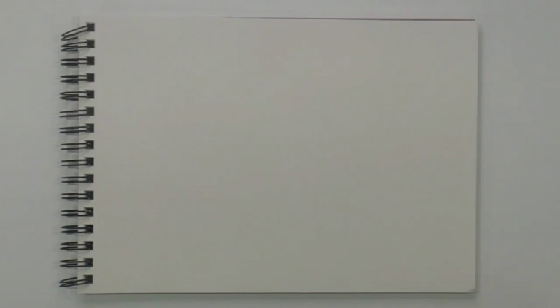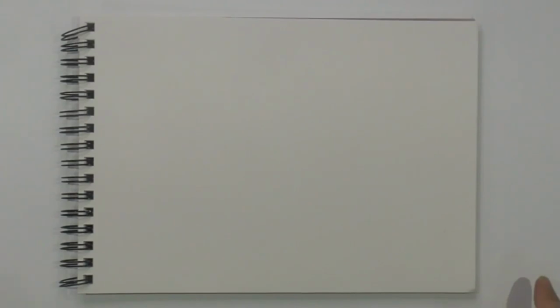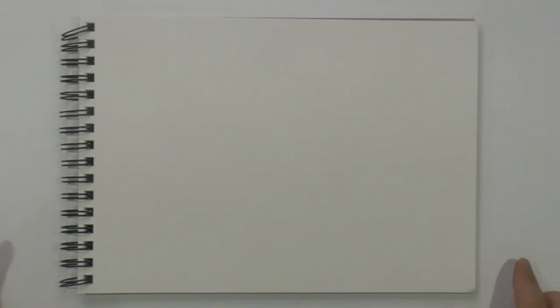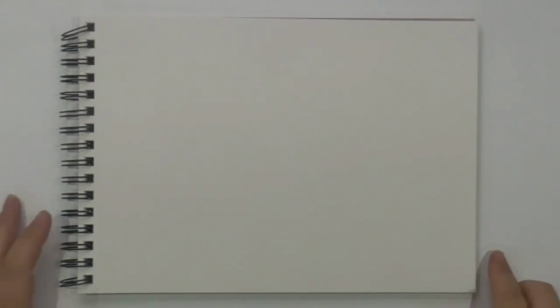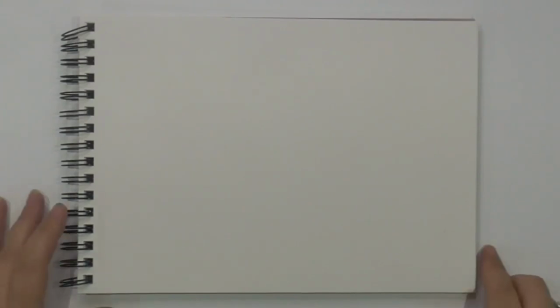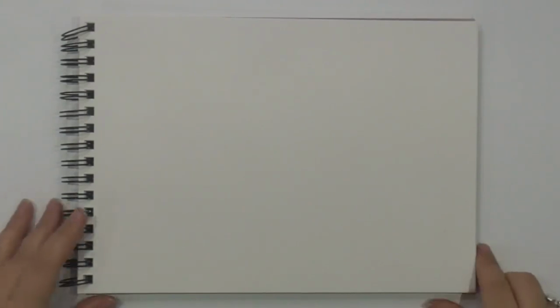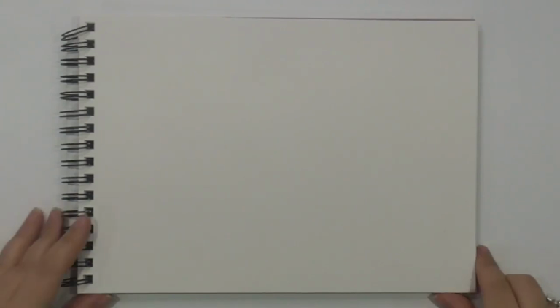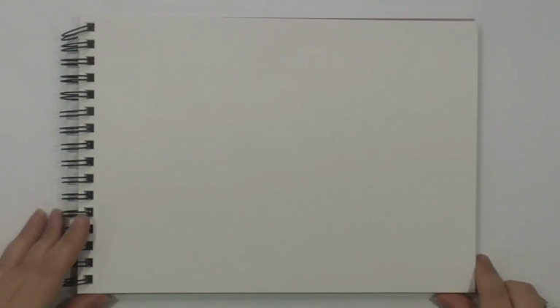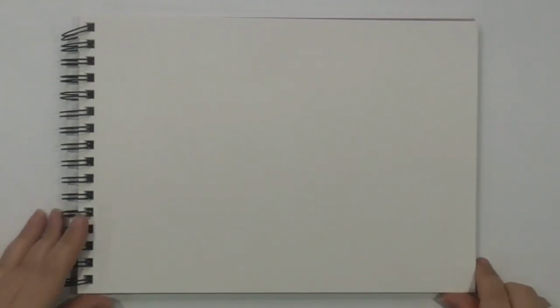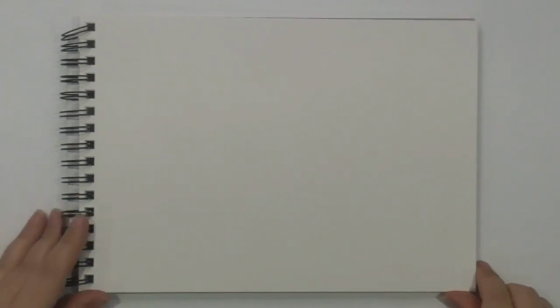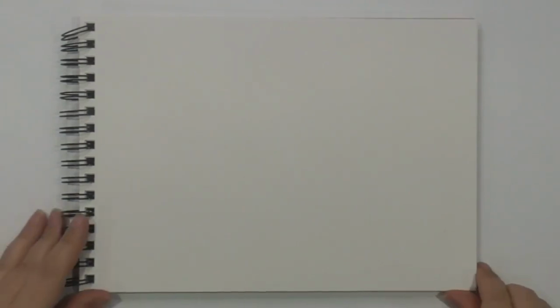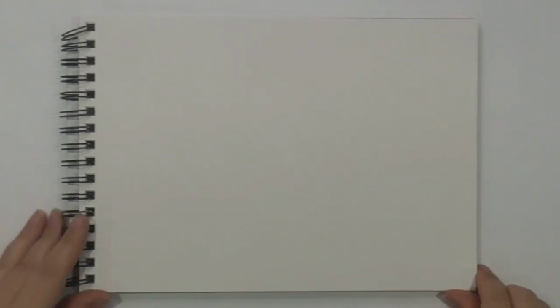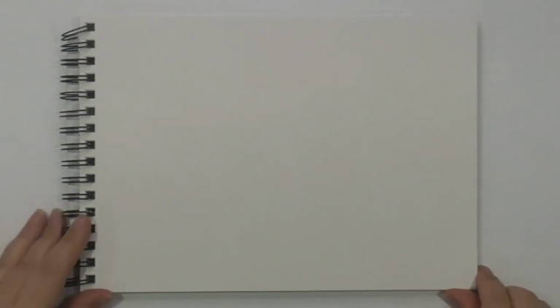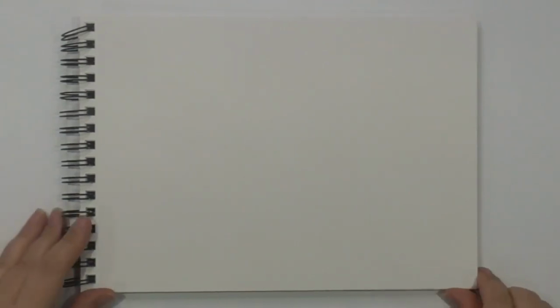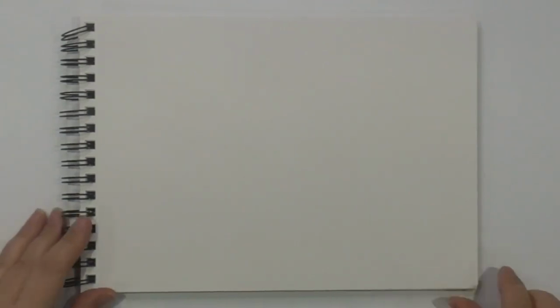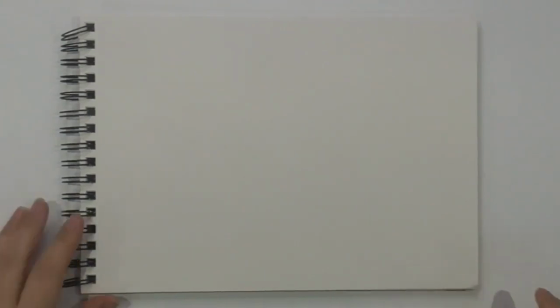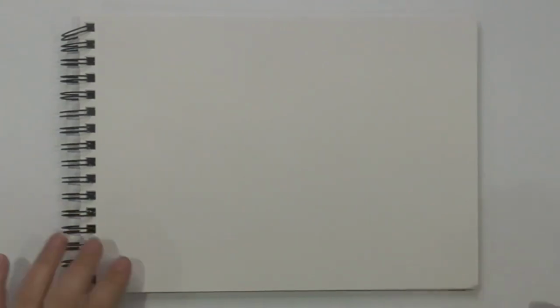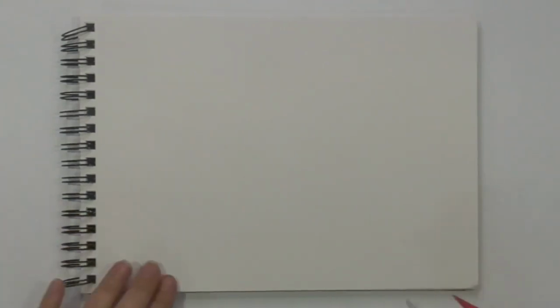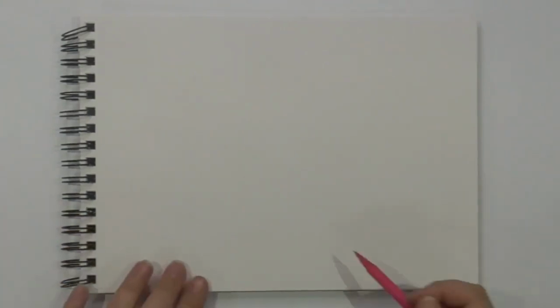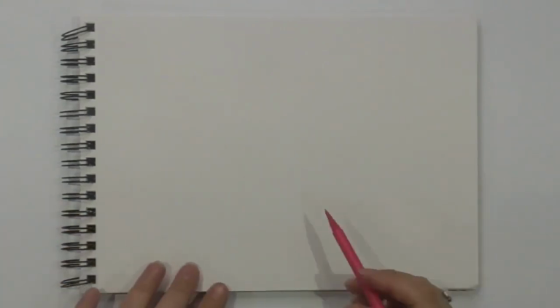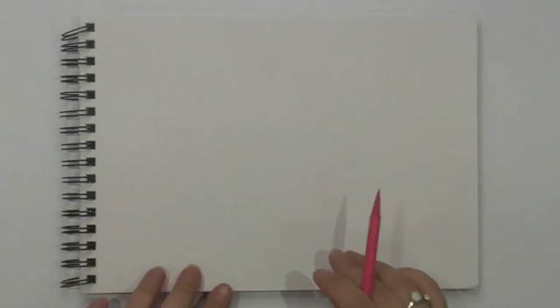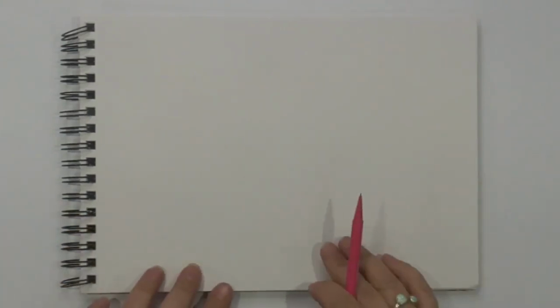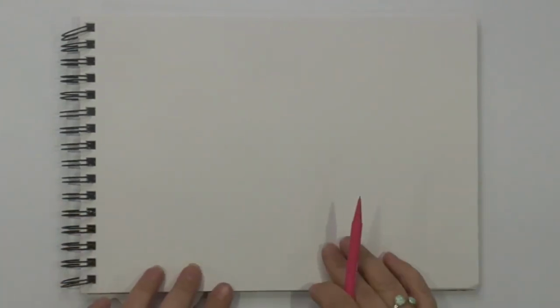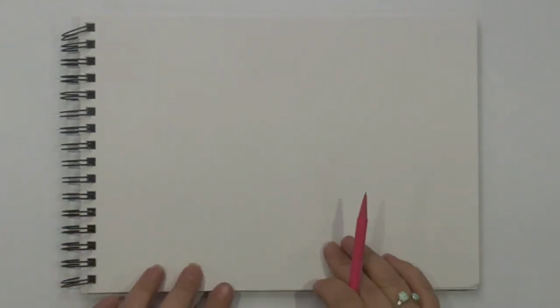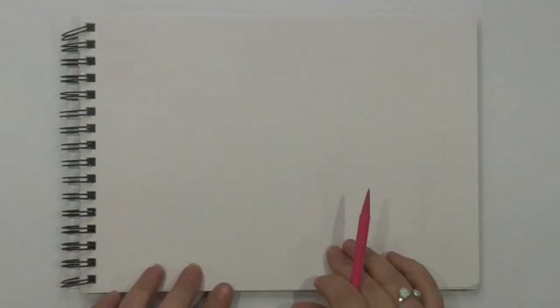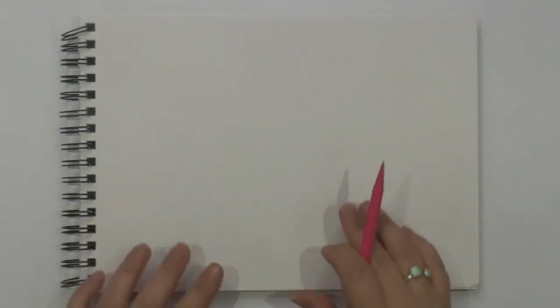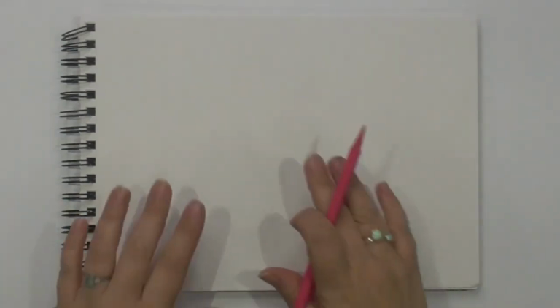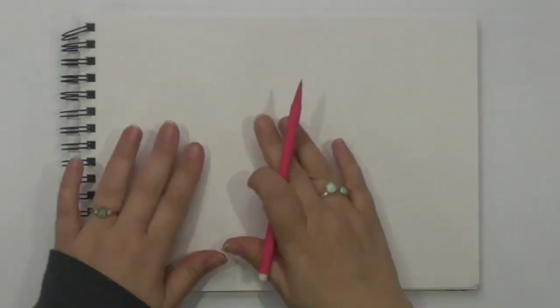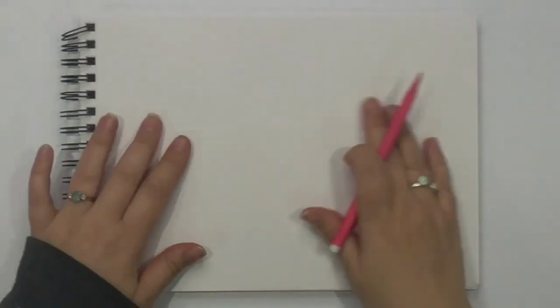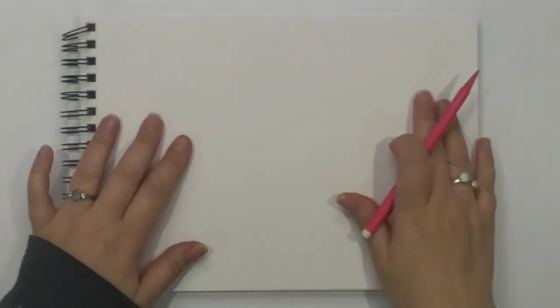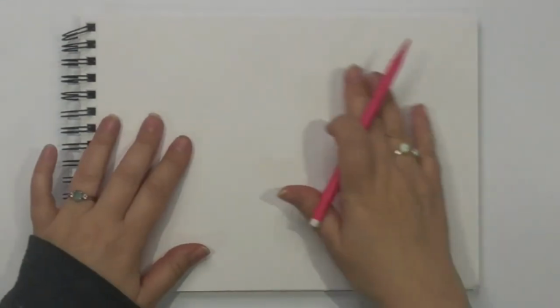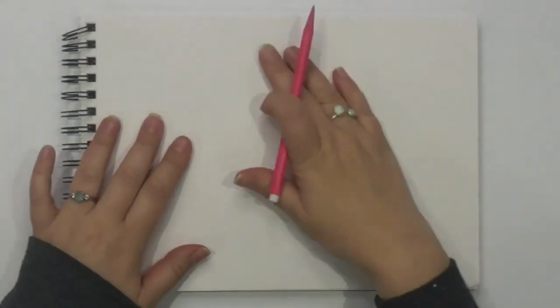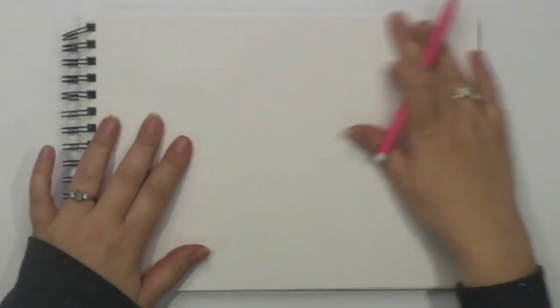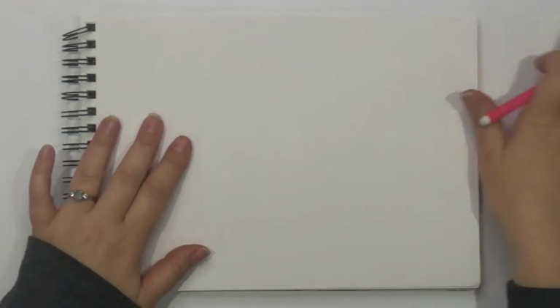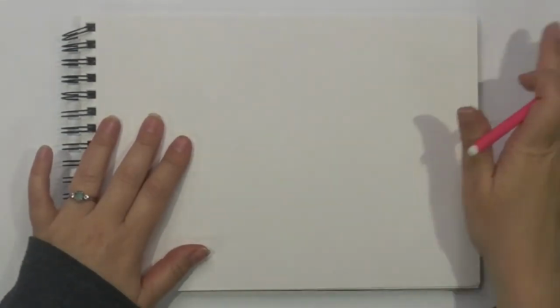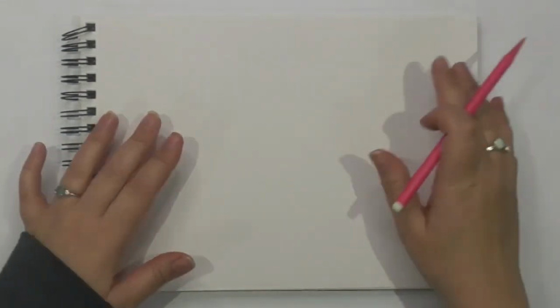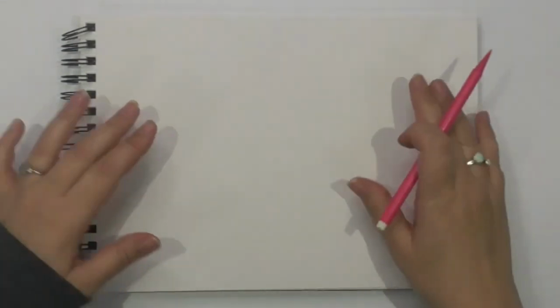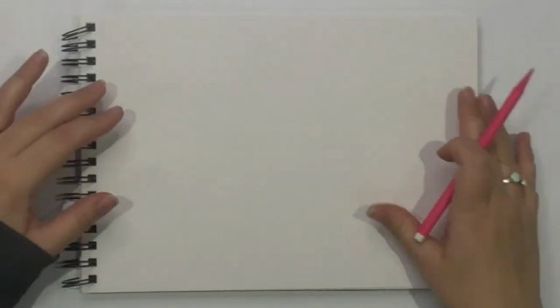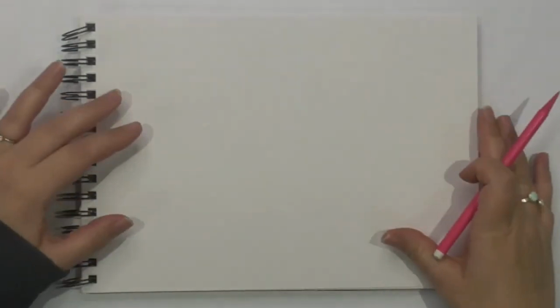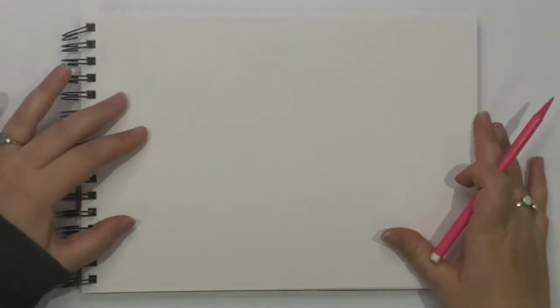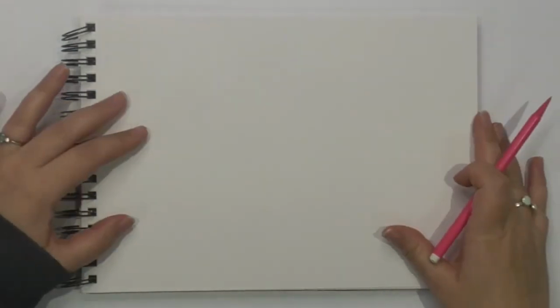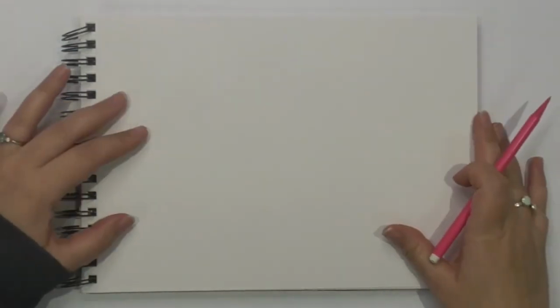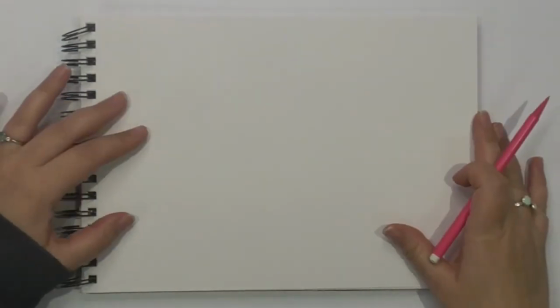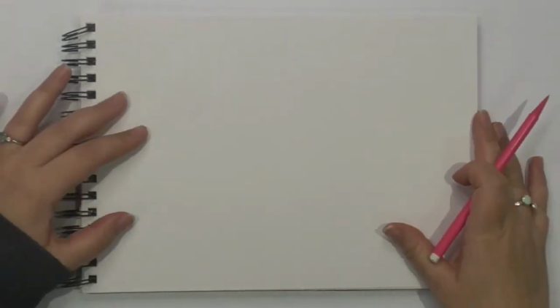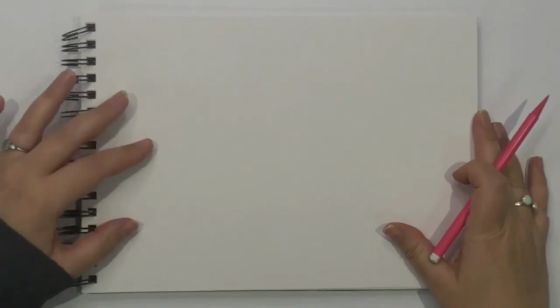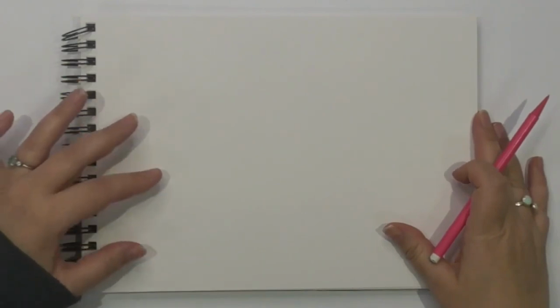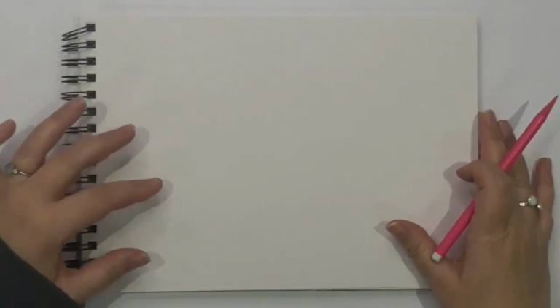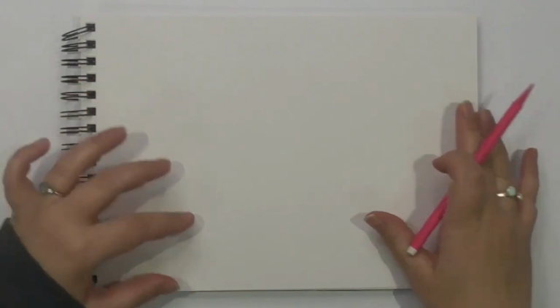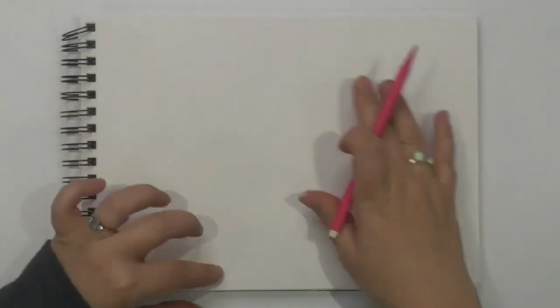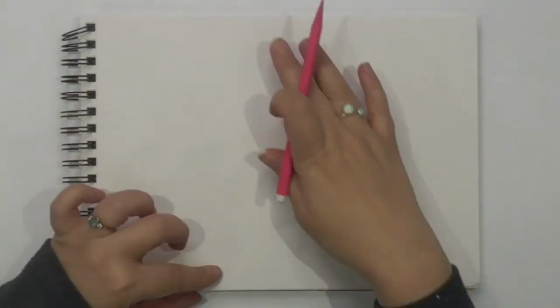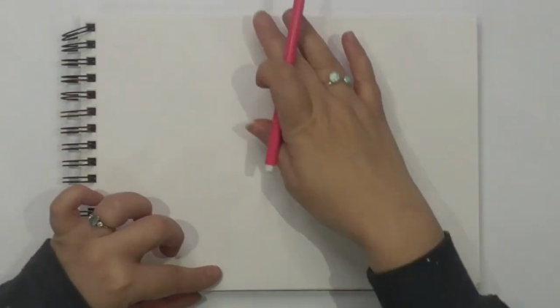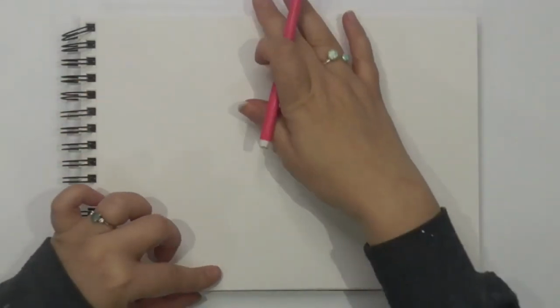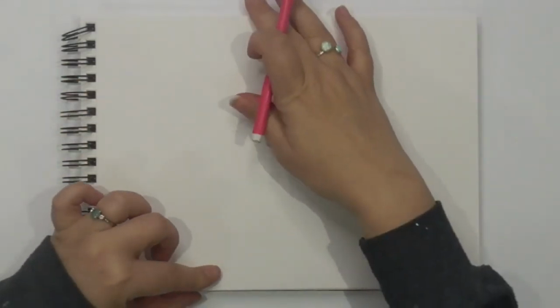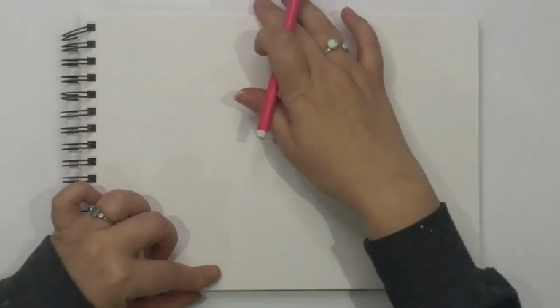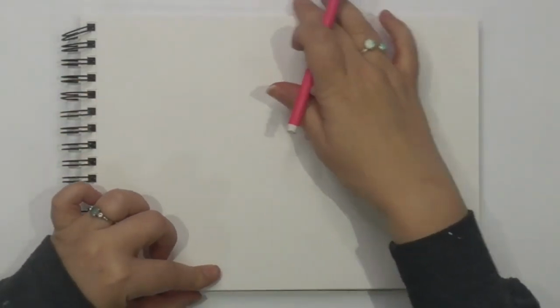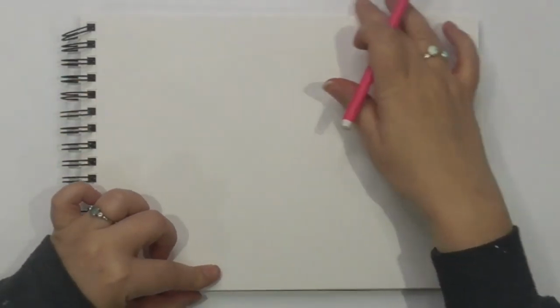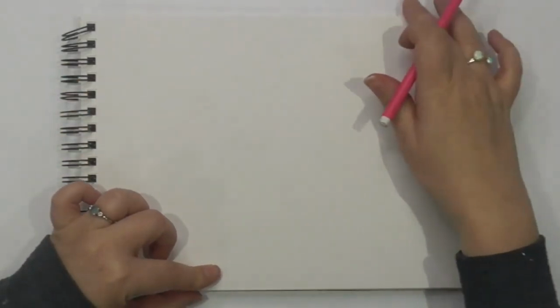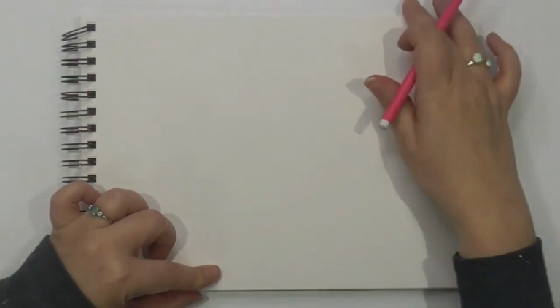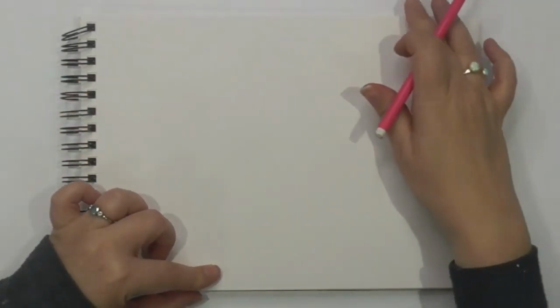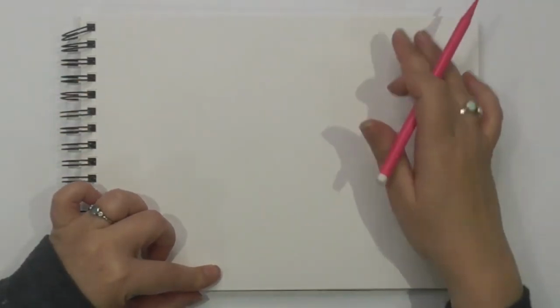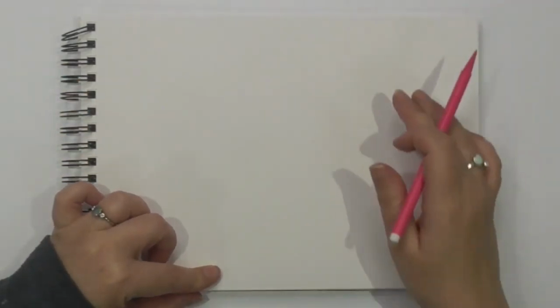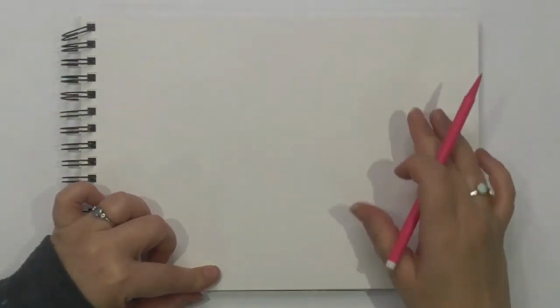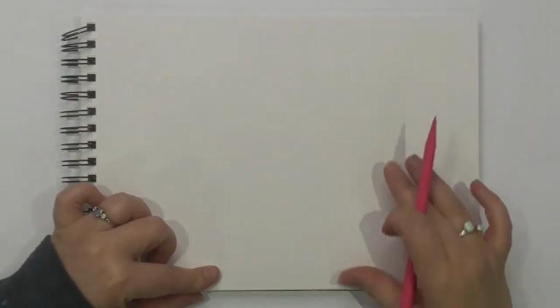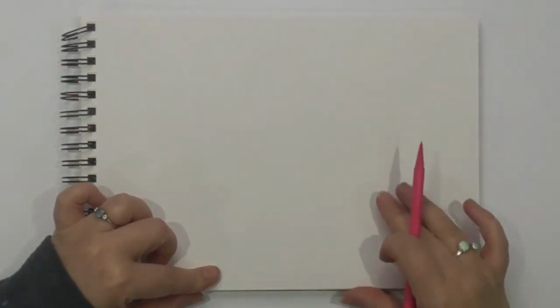Right, let's get started. So piece of paper, pencil, rubber — I hope you can see the outside.